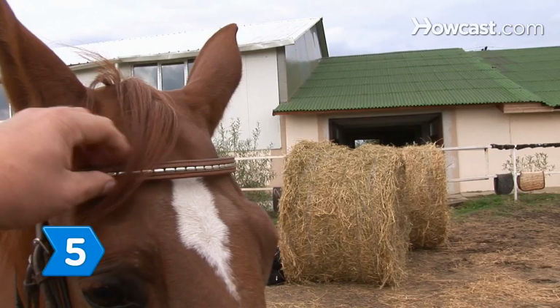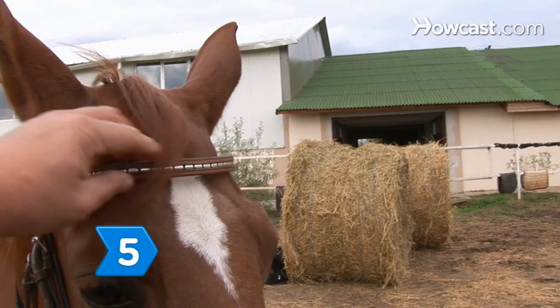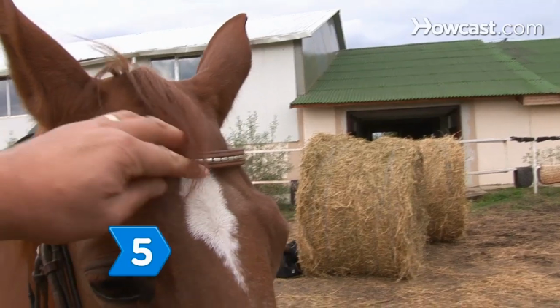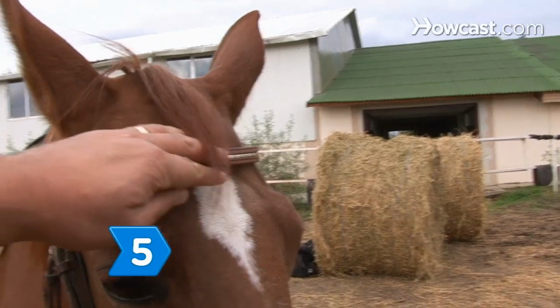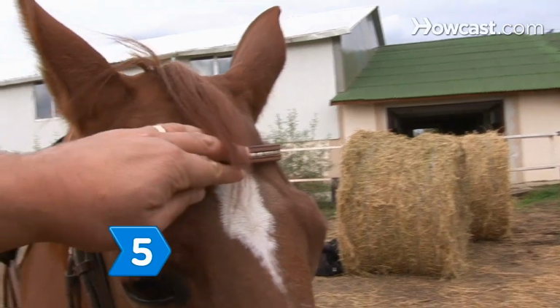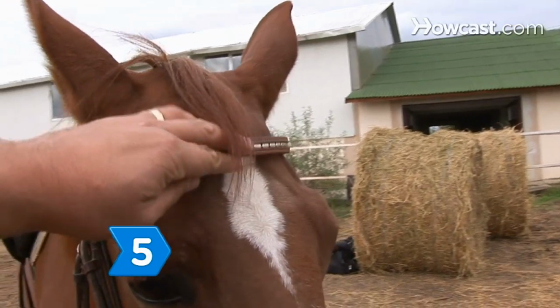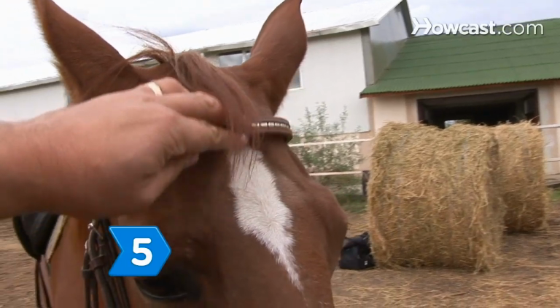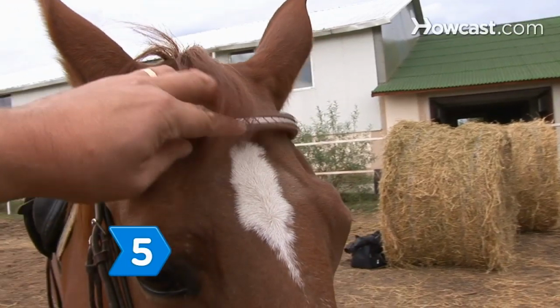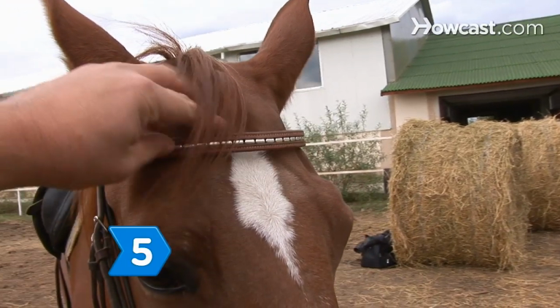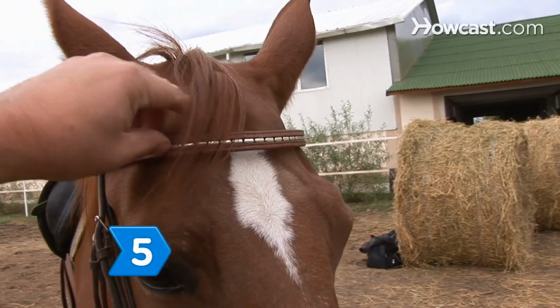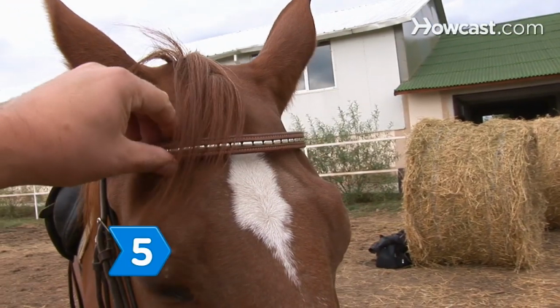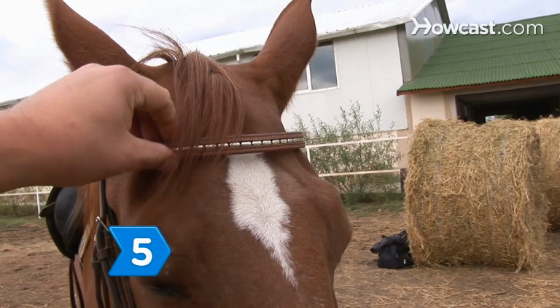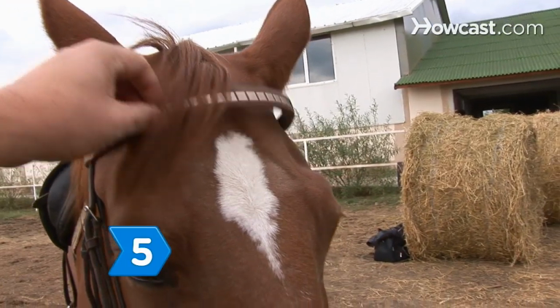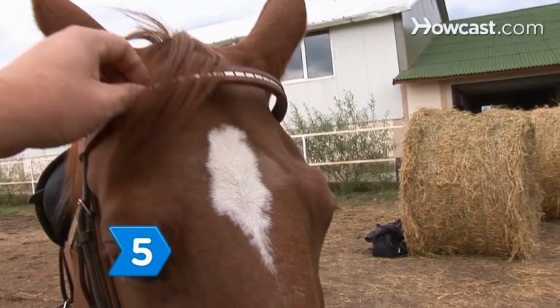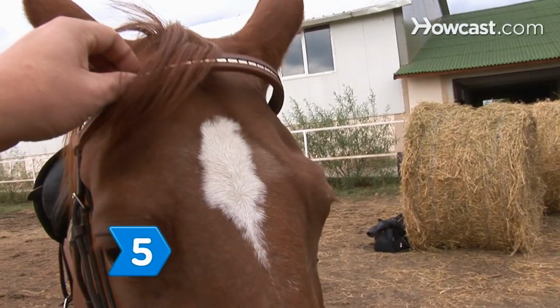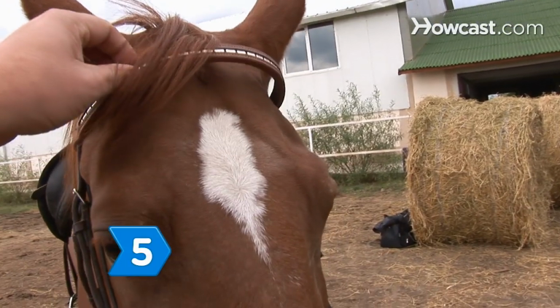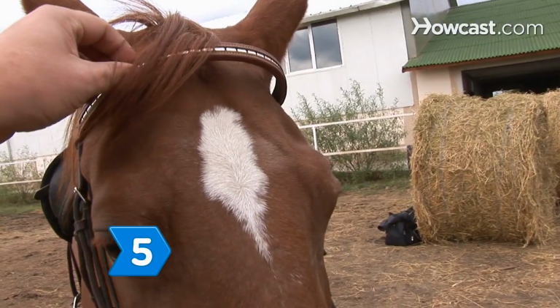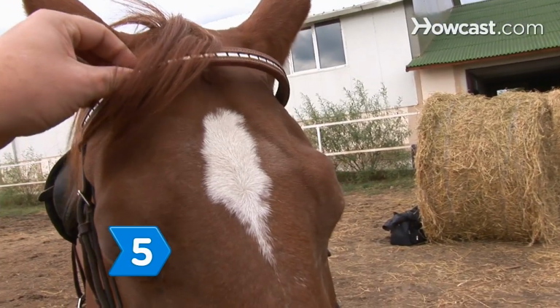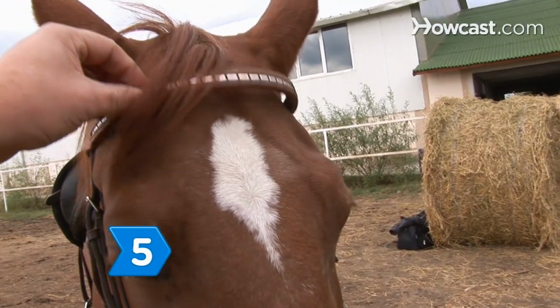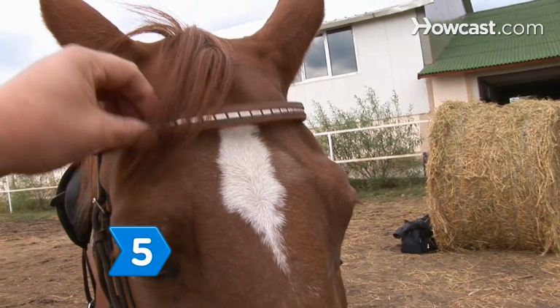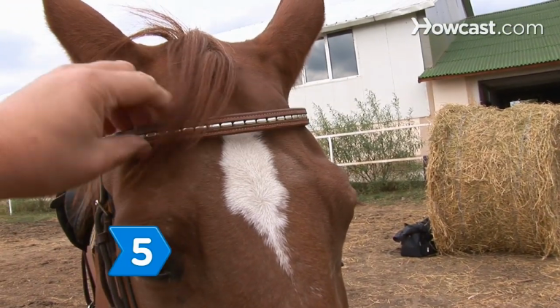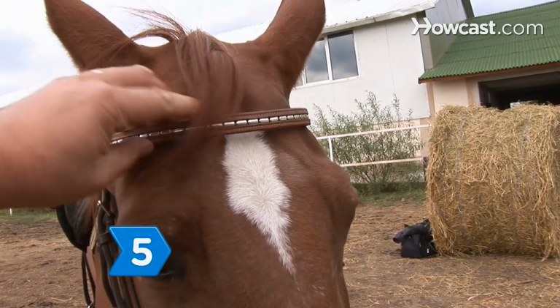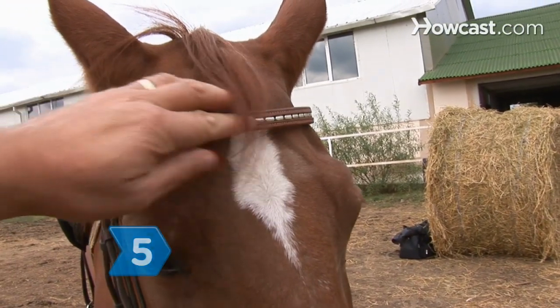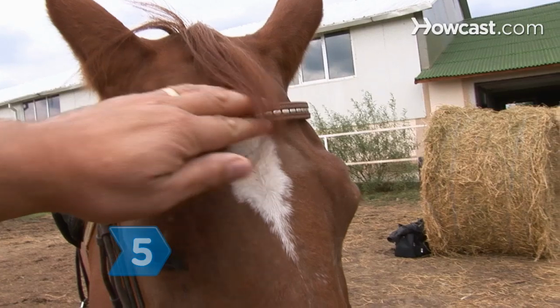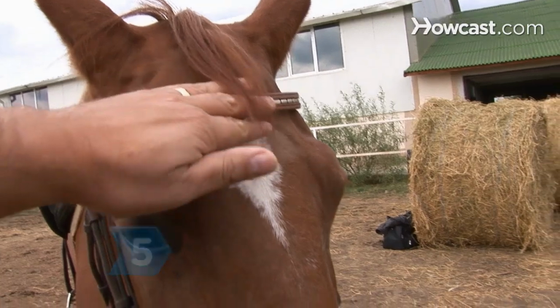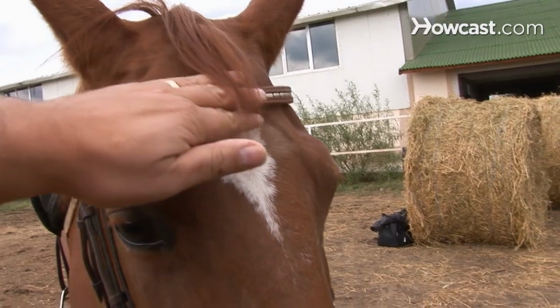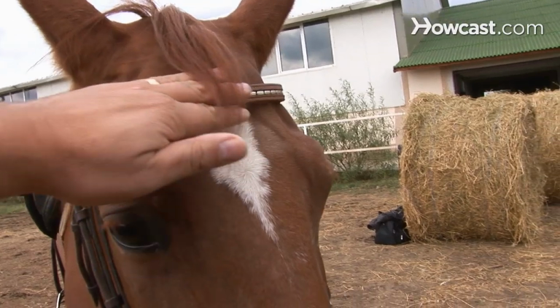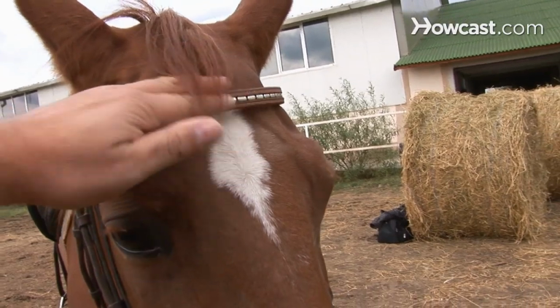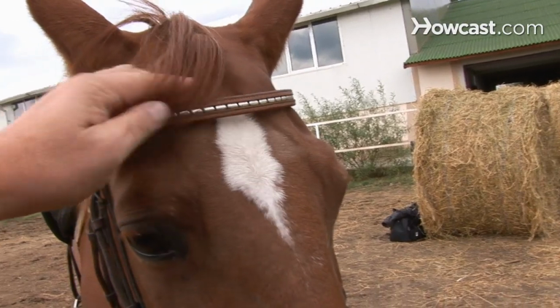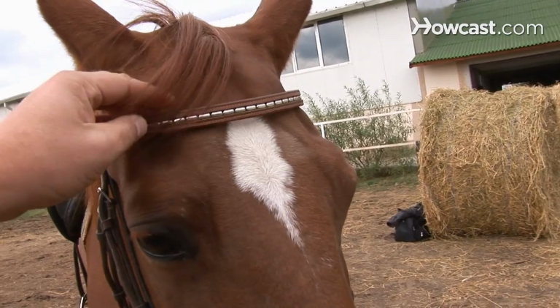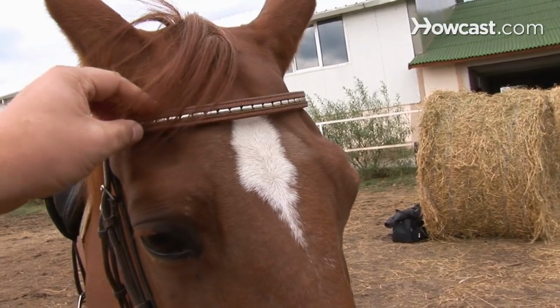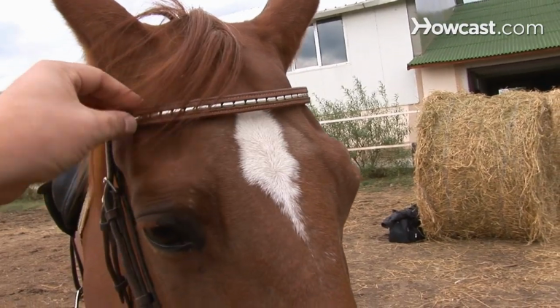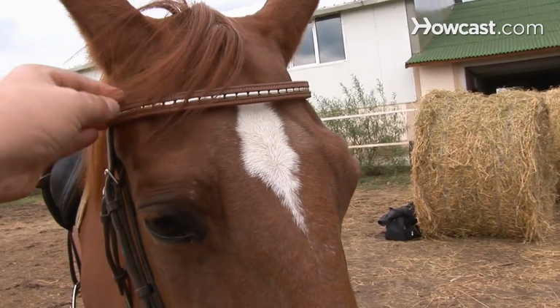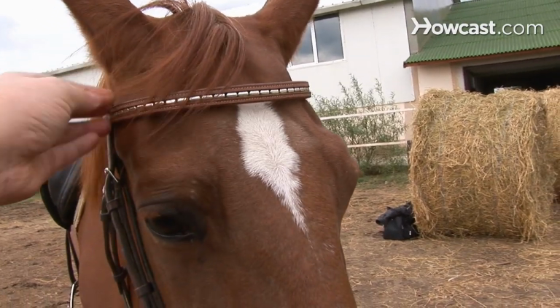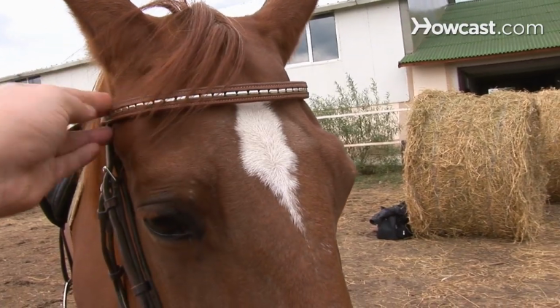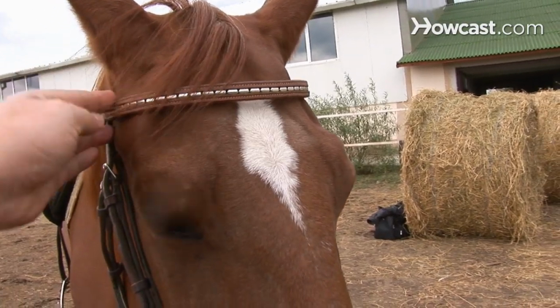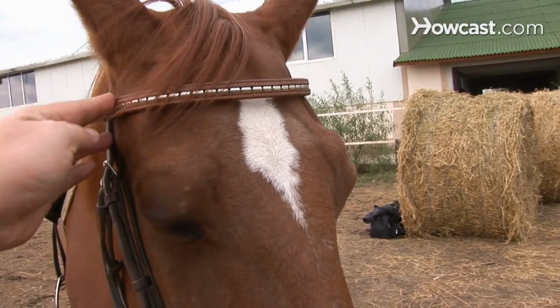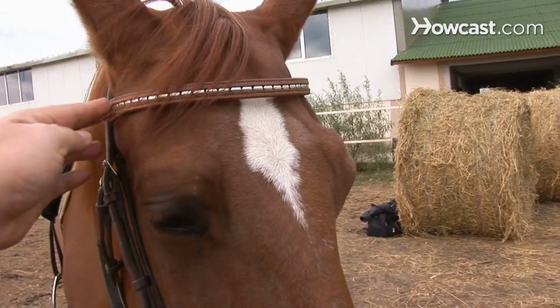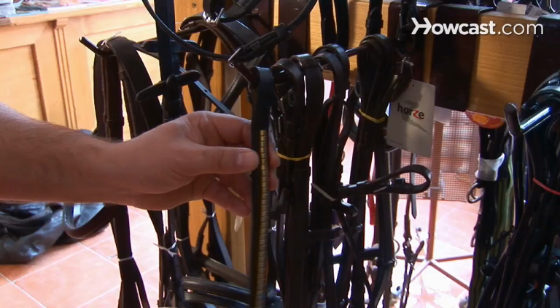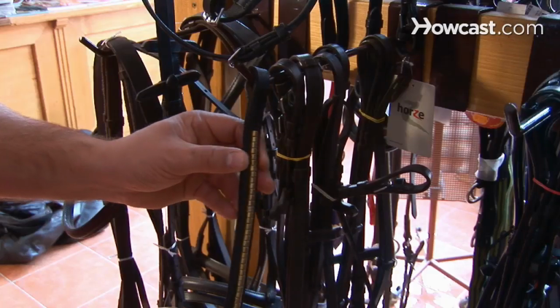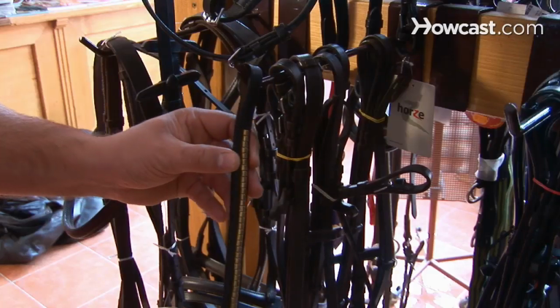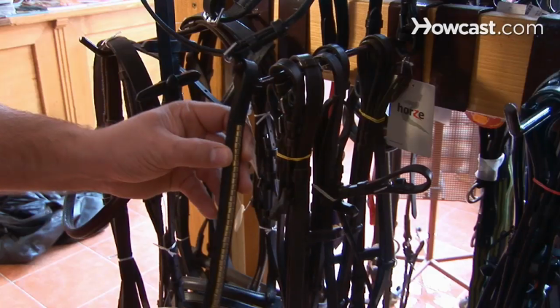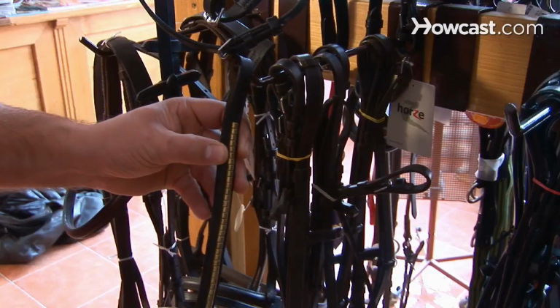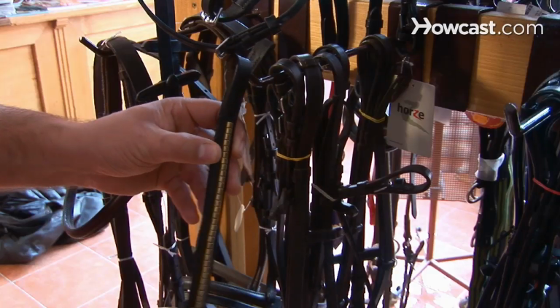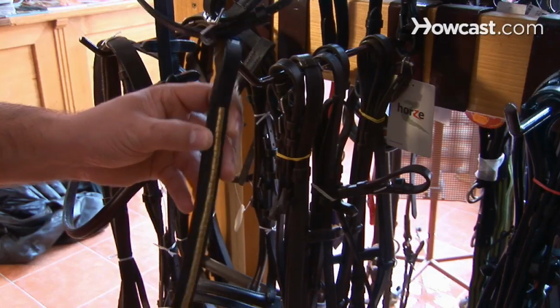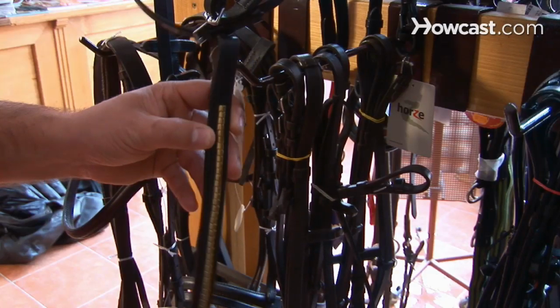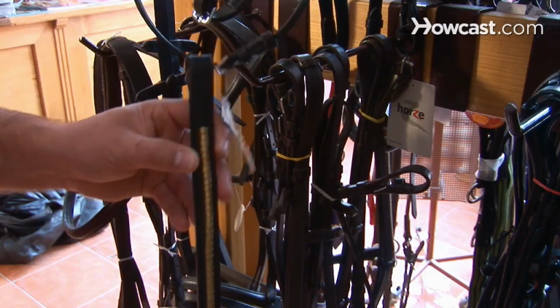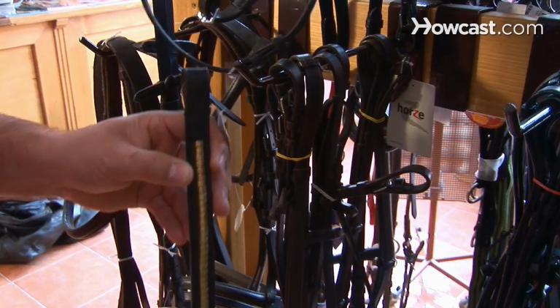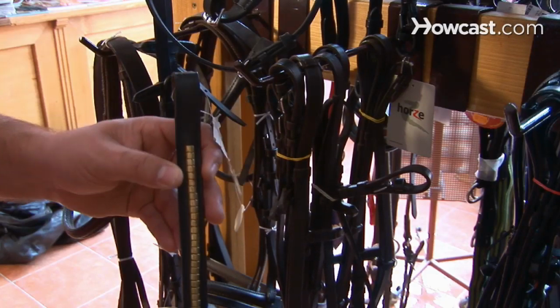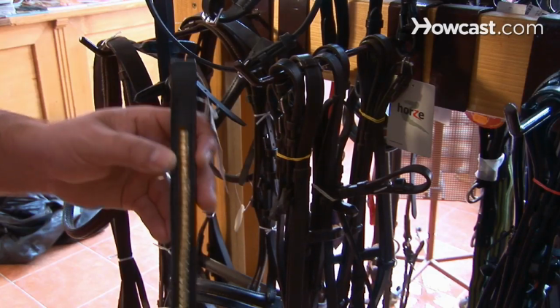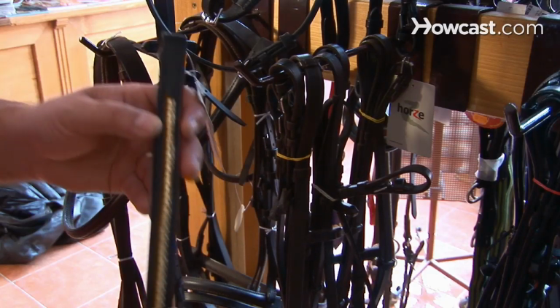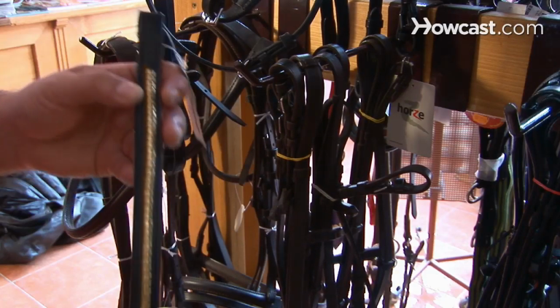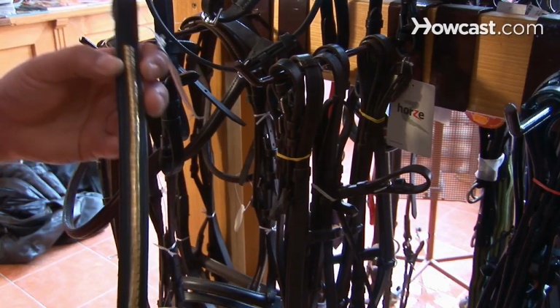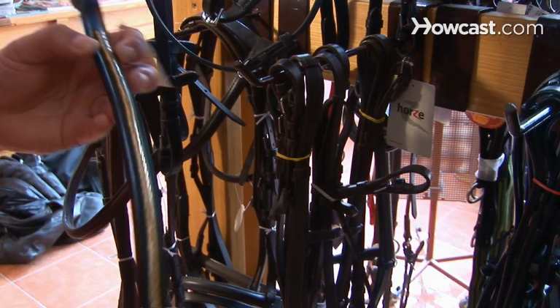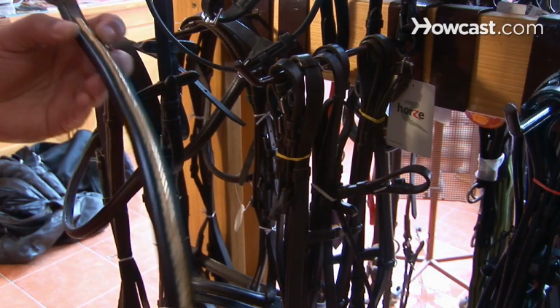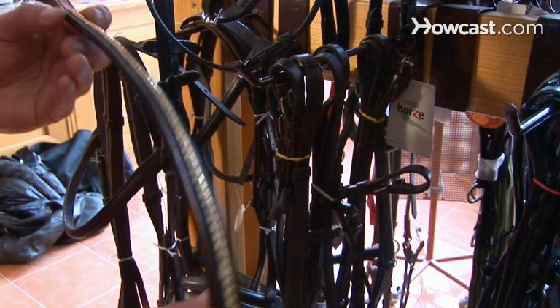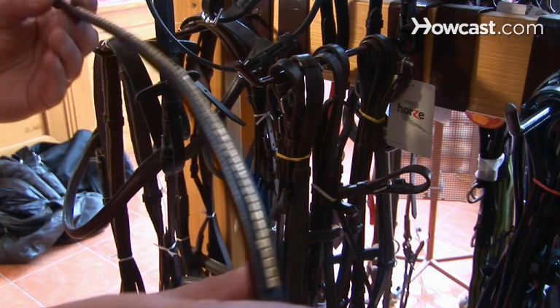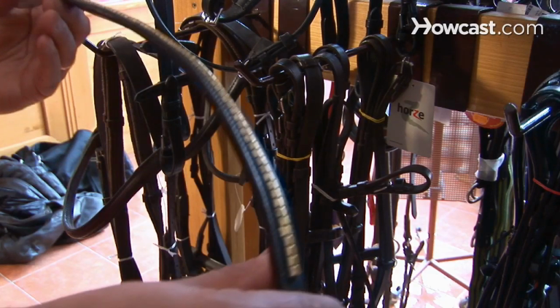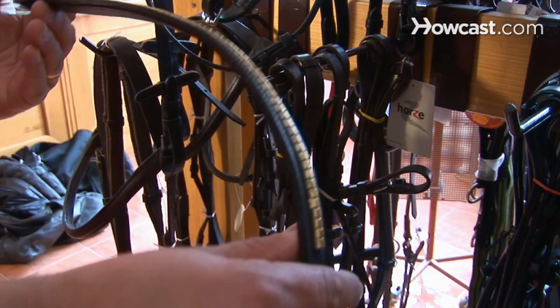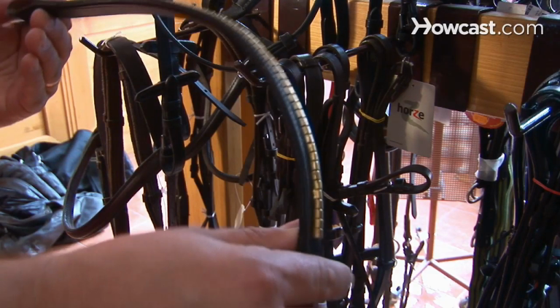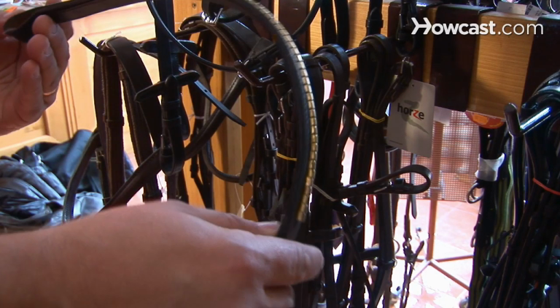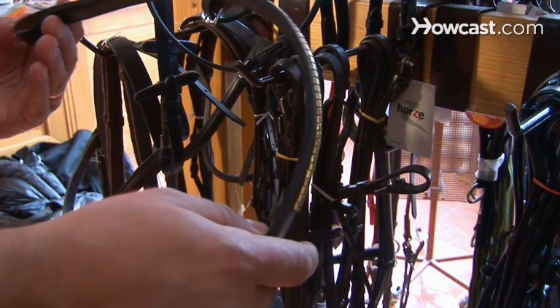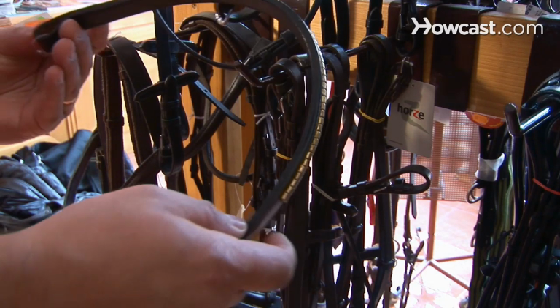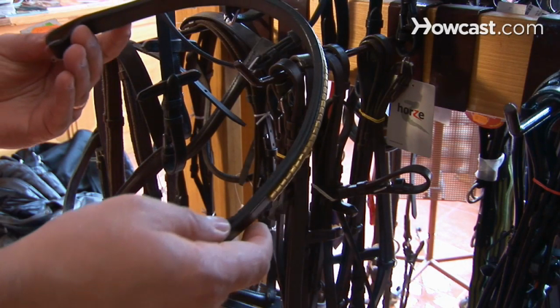Step 5: Make sure the browband fits your horse's head. Browbands can be purchased separately and fit into your existing bridle.